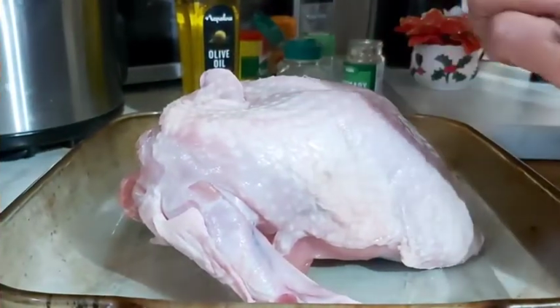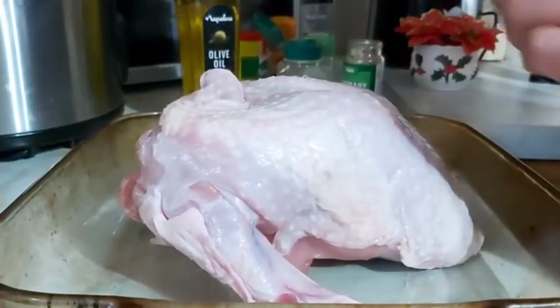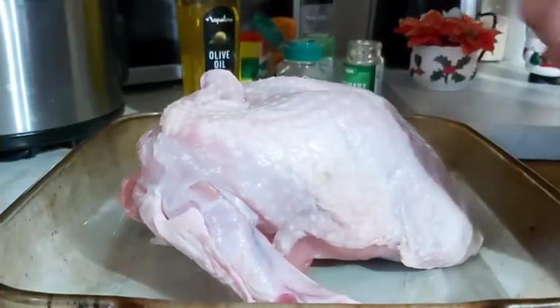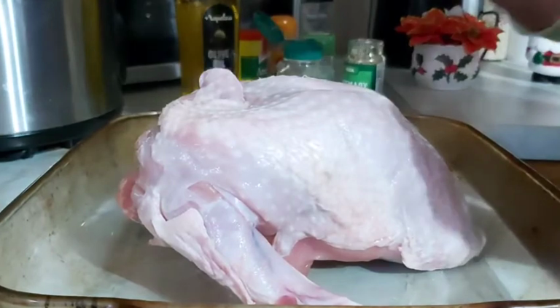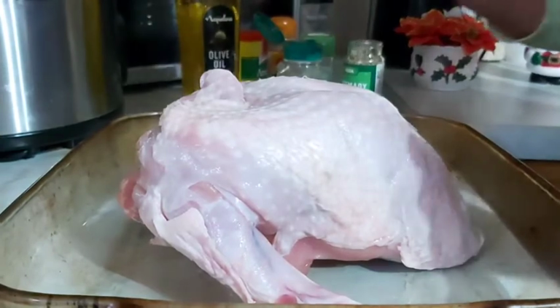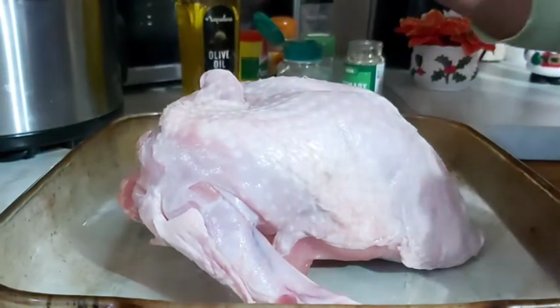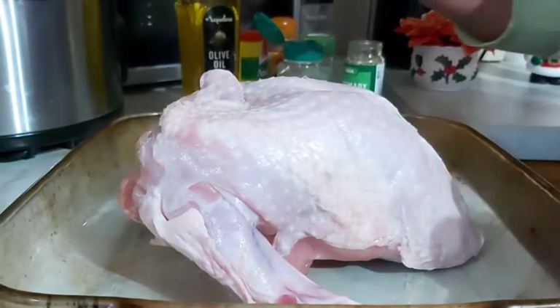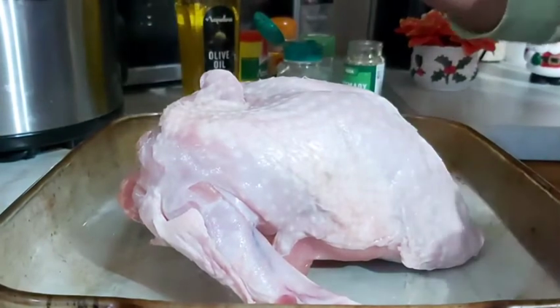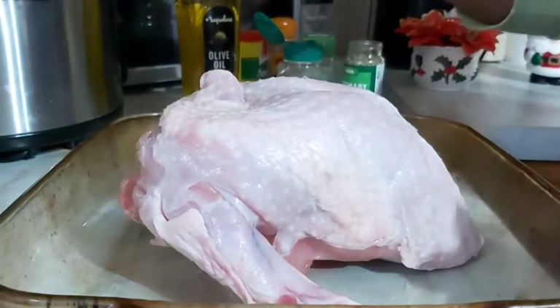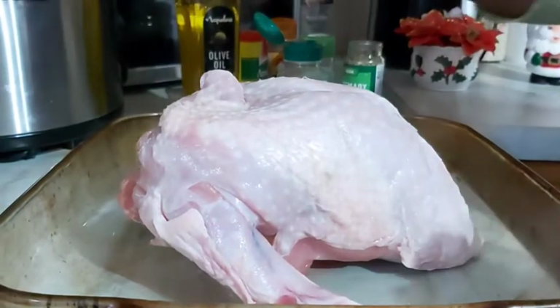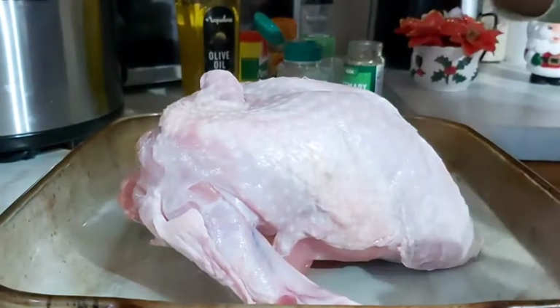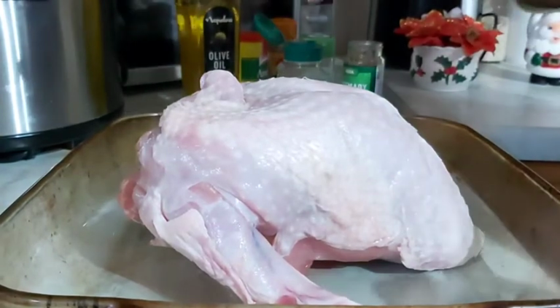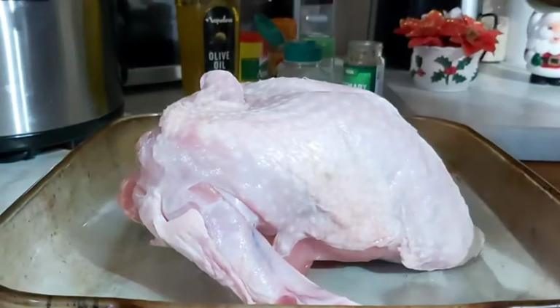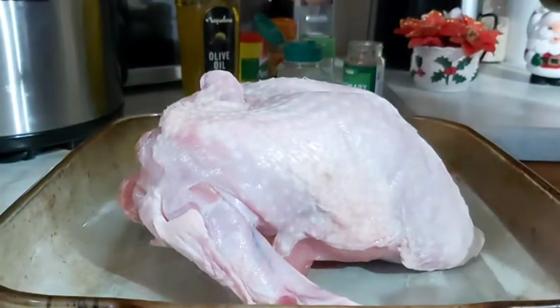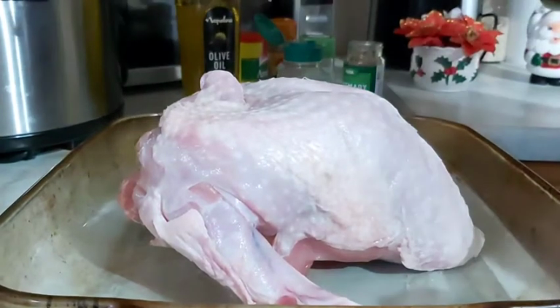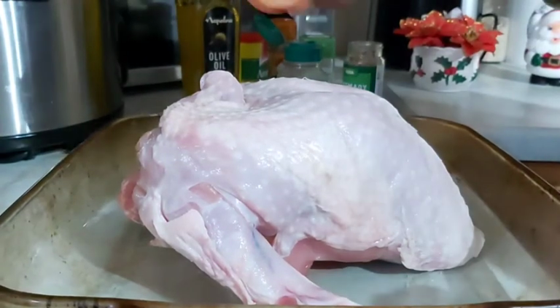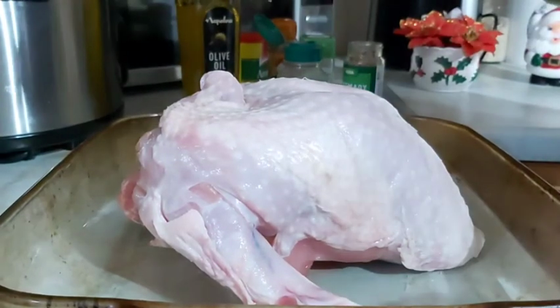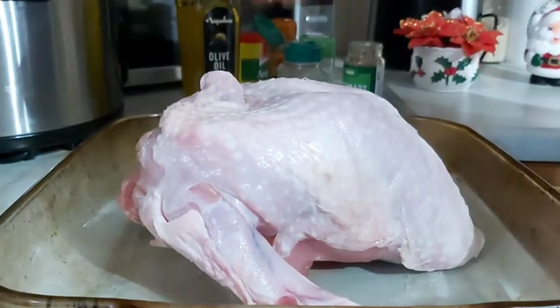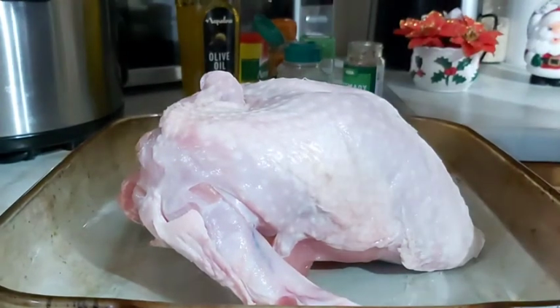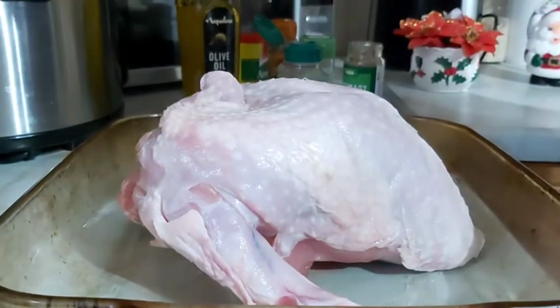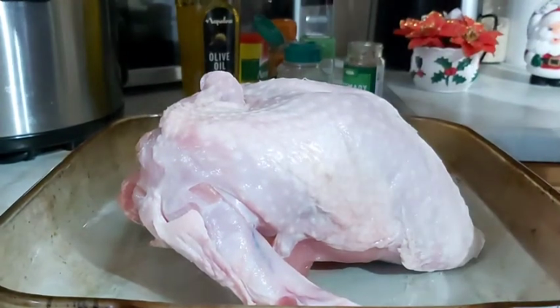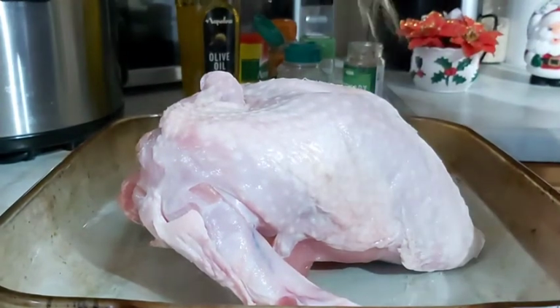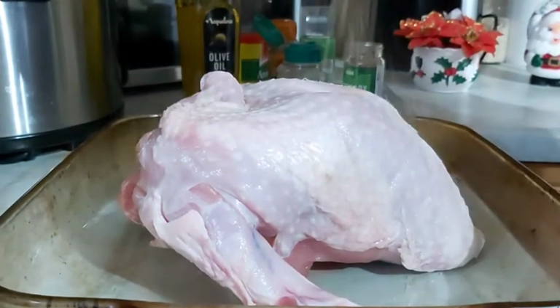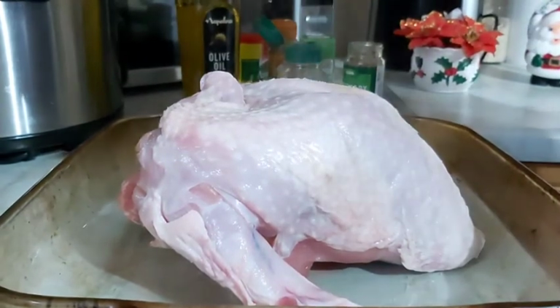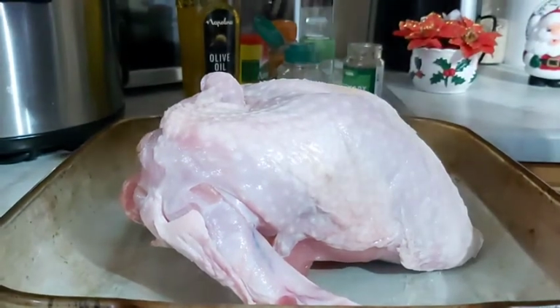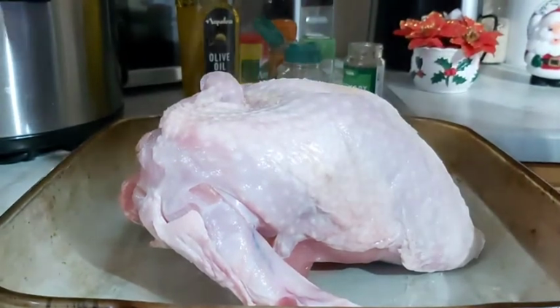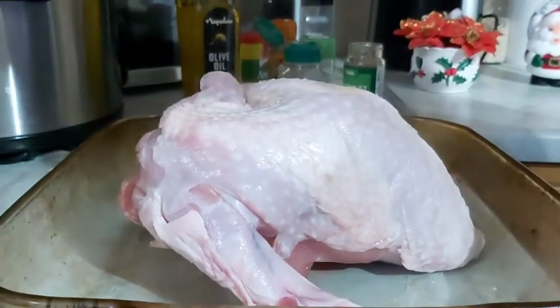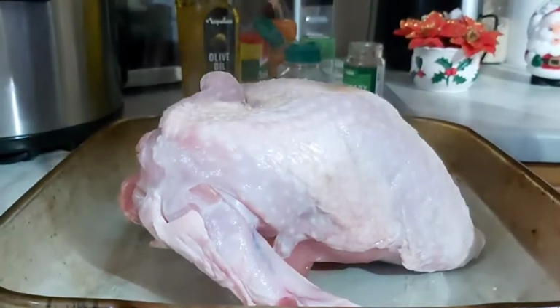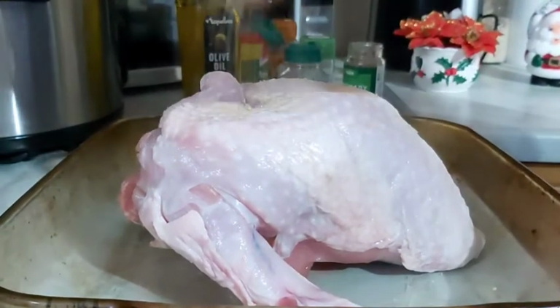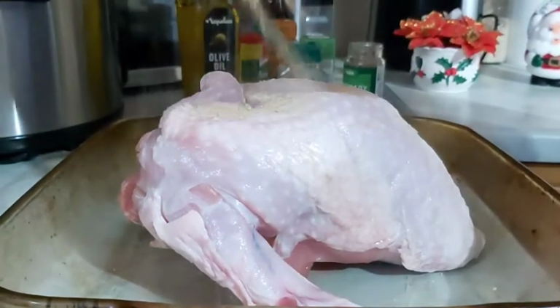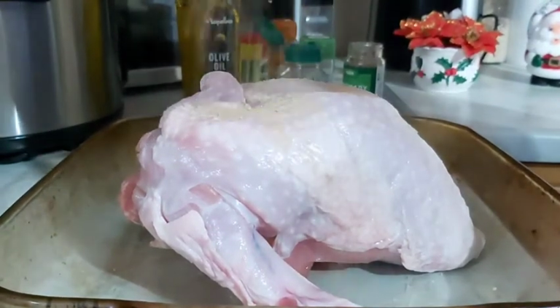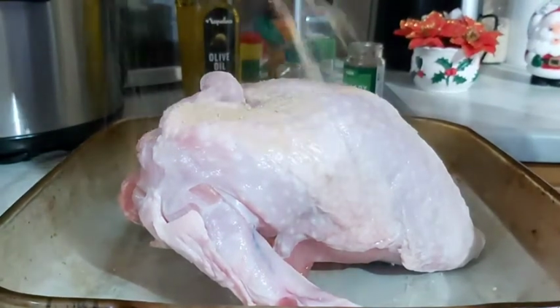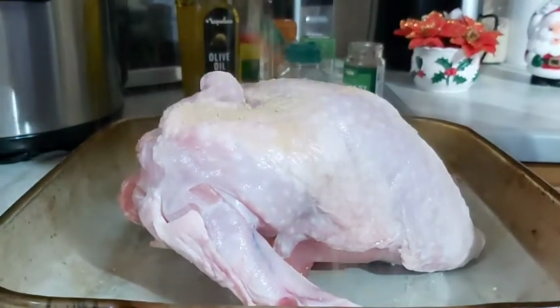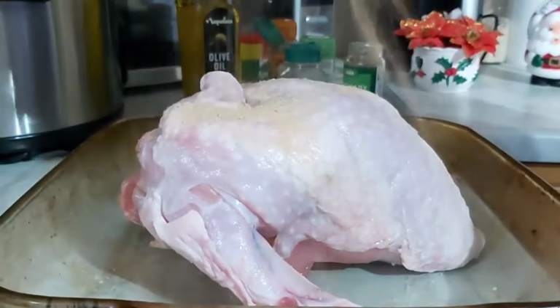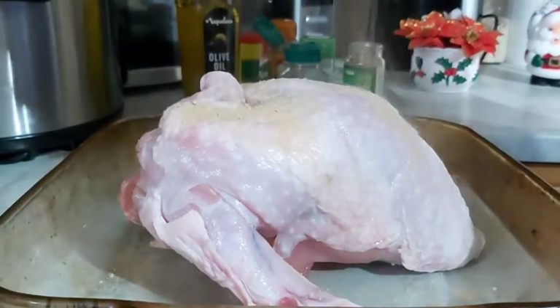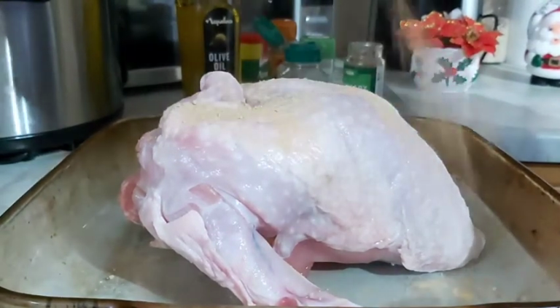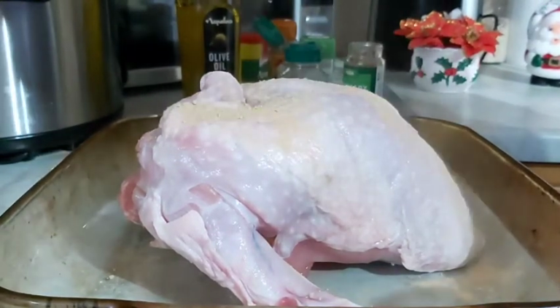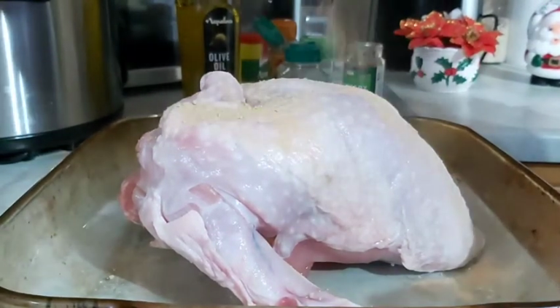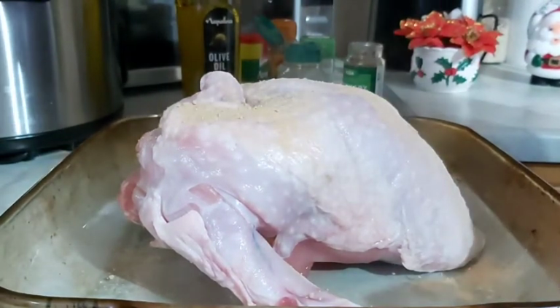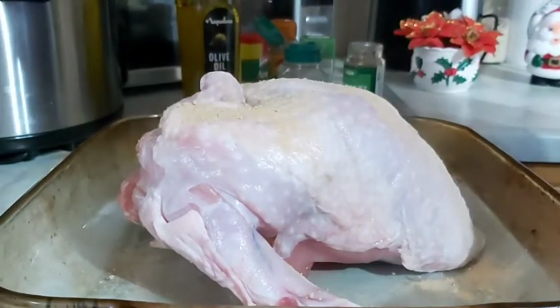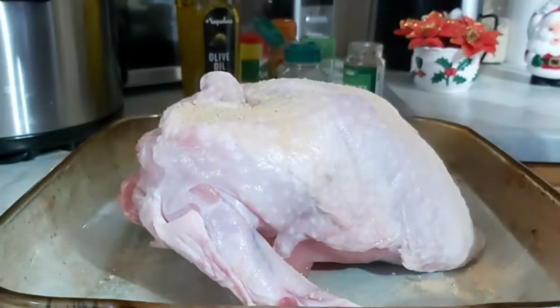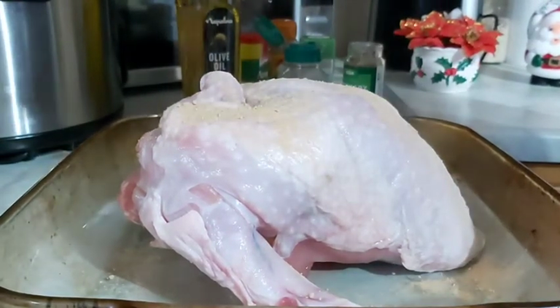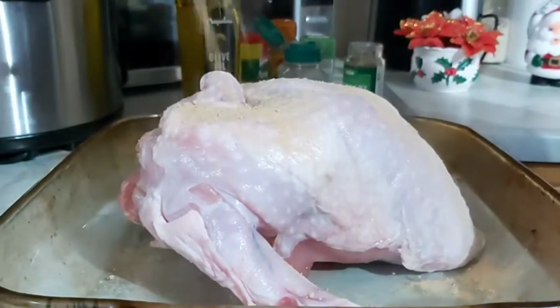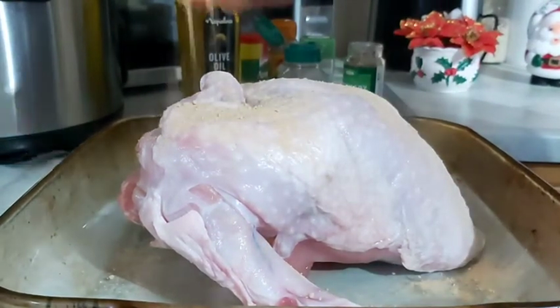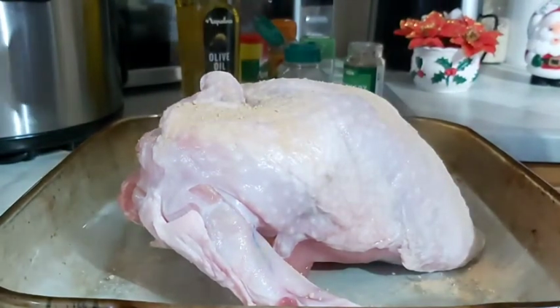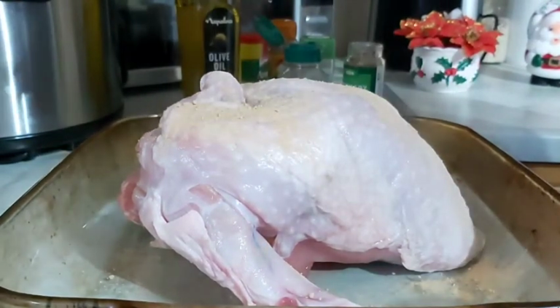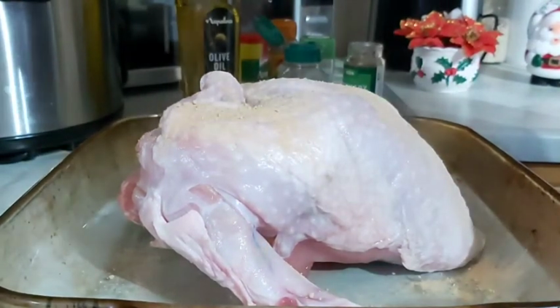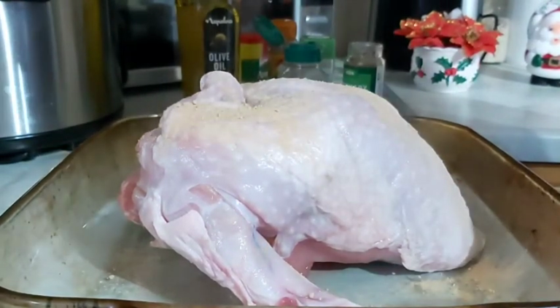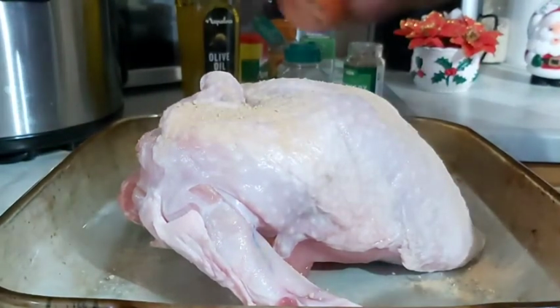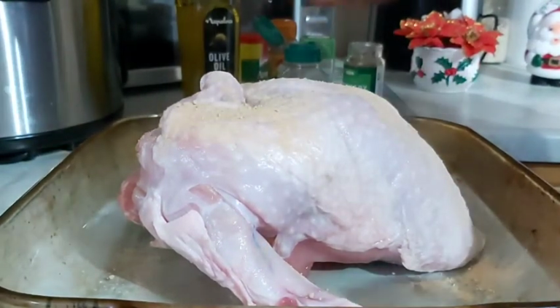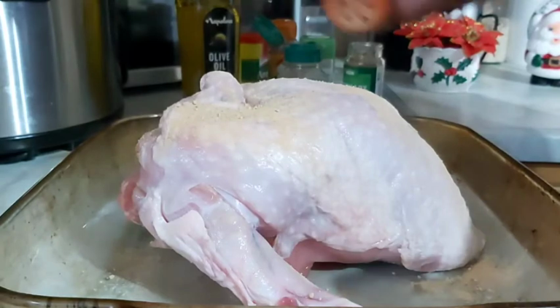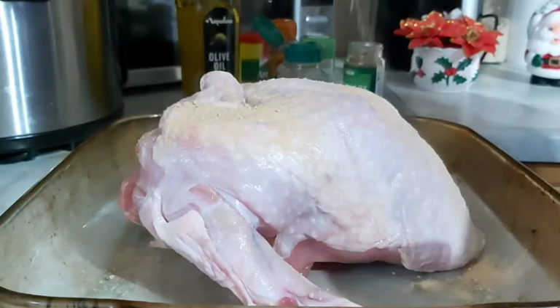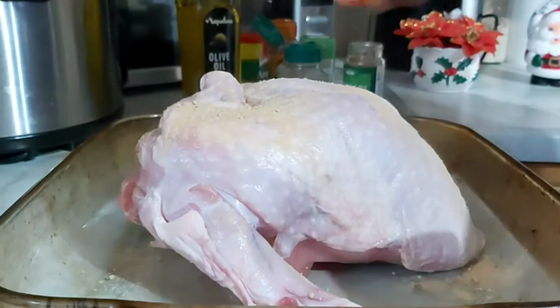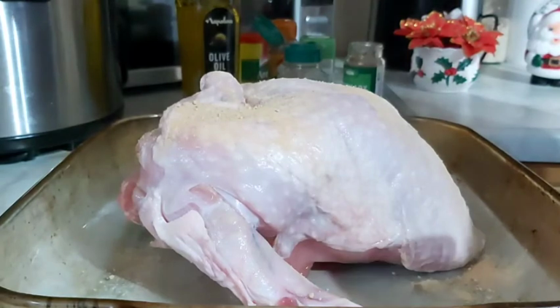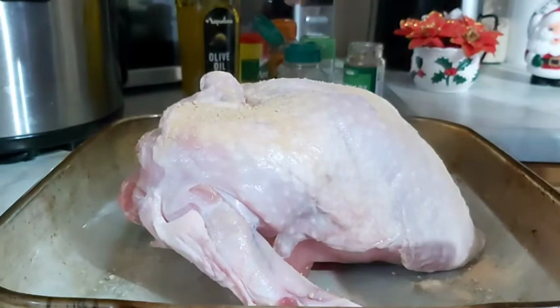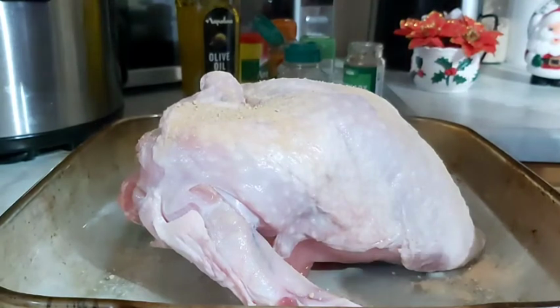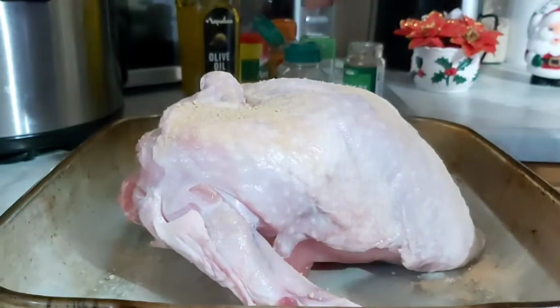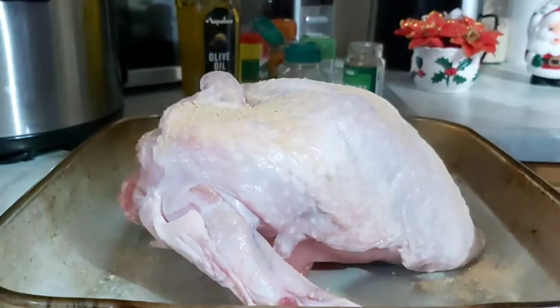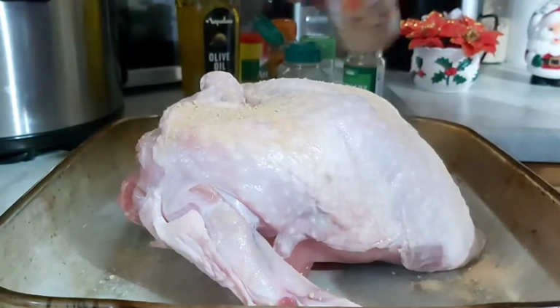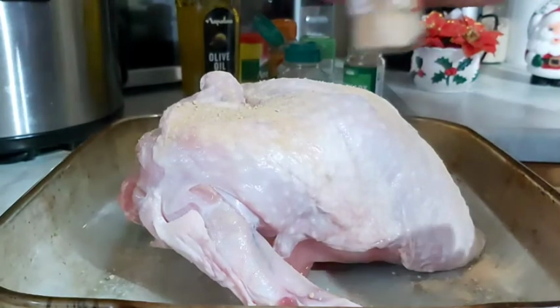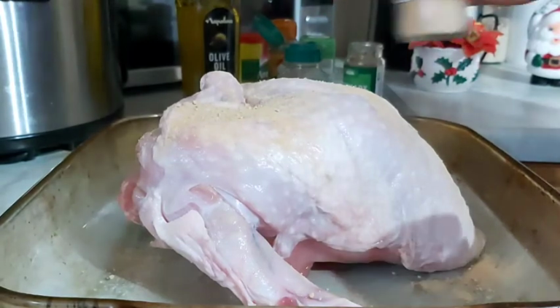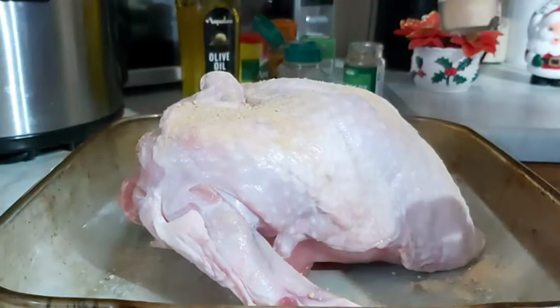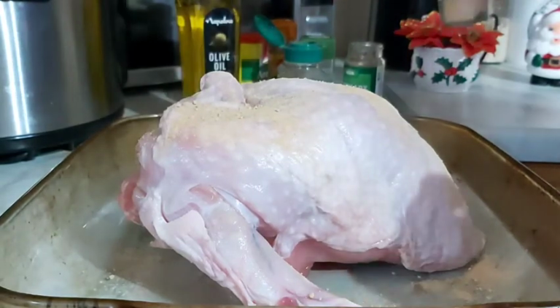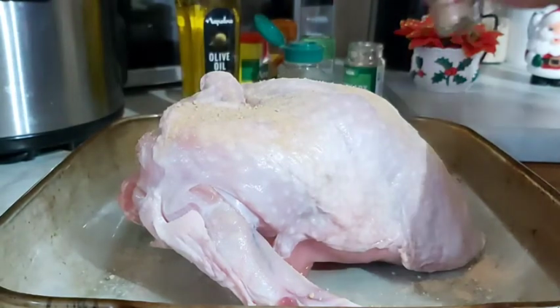So I'm going to be marinating it, put it in the fridge, so the next day — which is Christmas morning — I'm going to start roasting it.